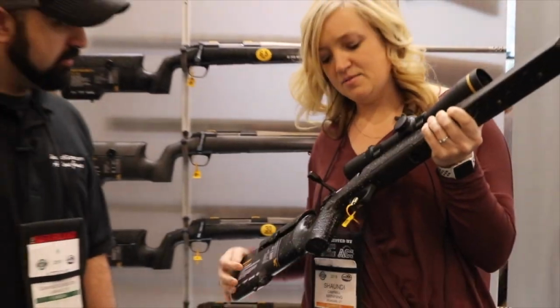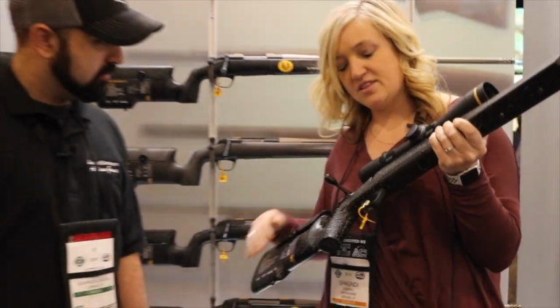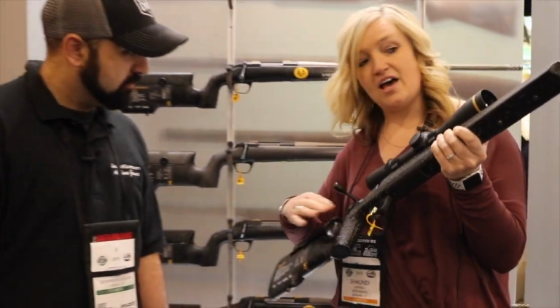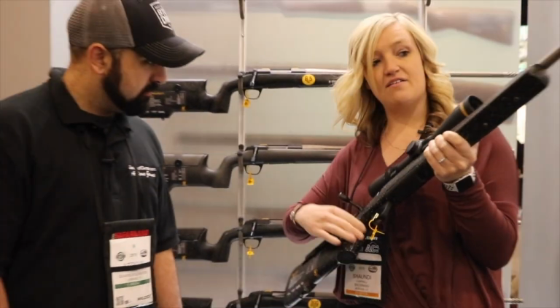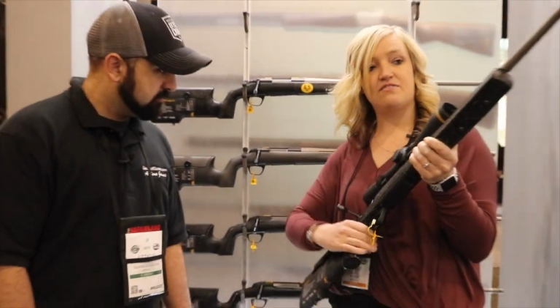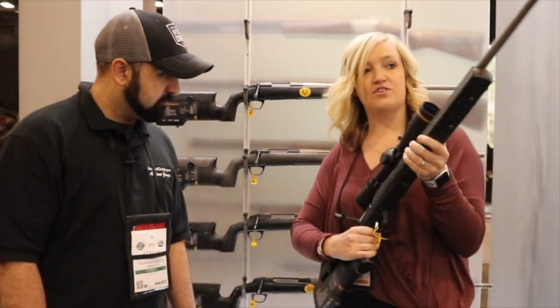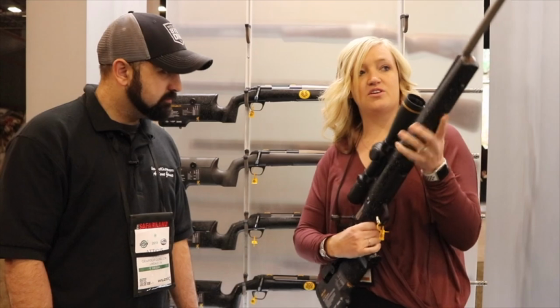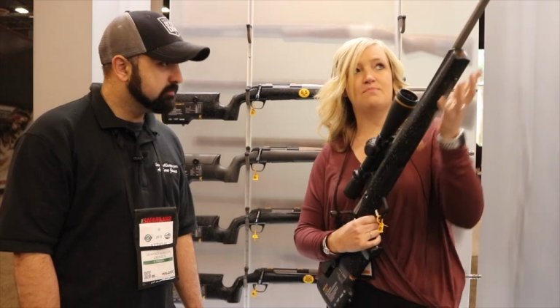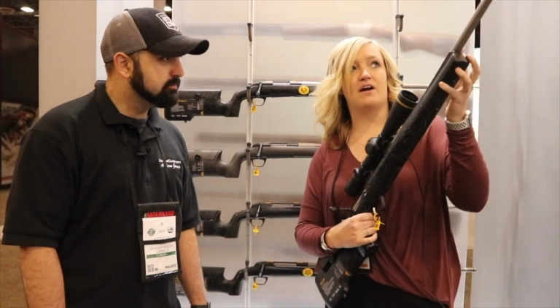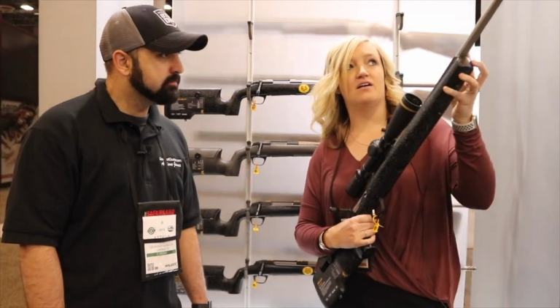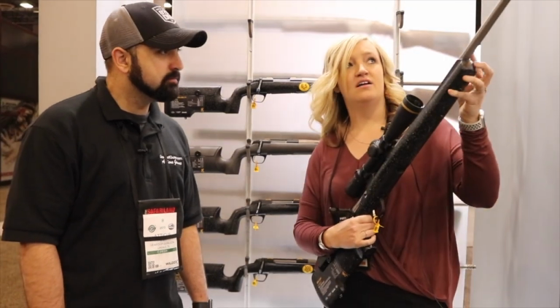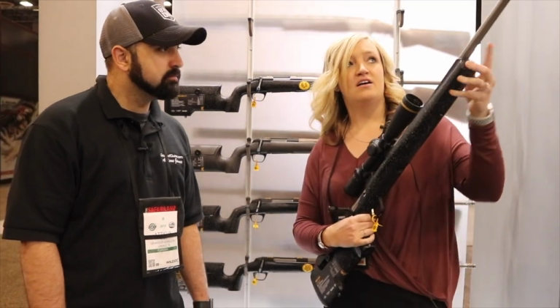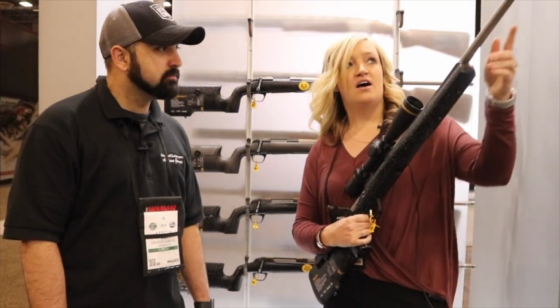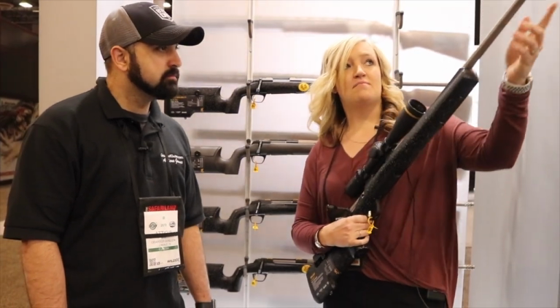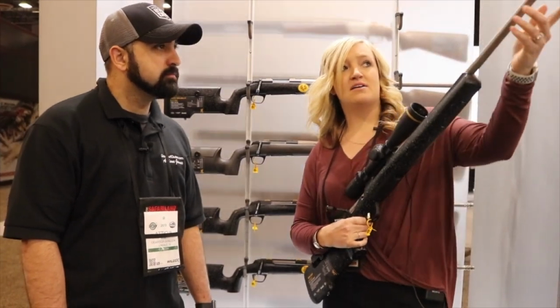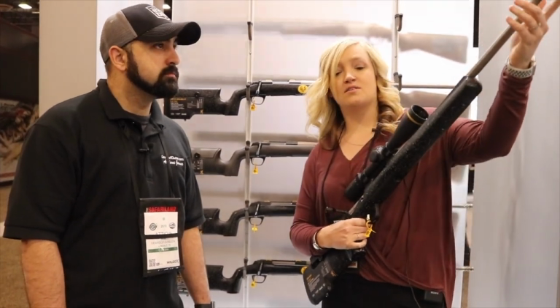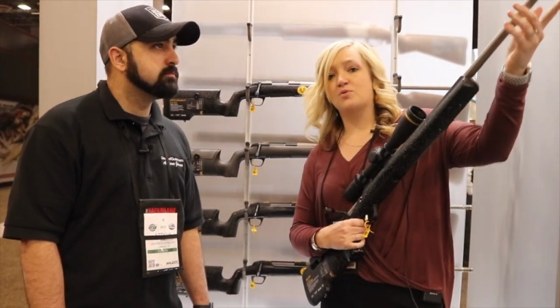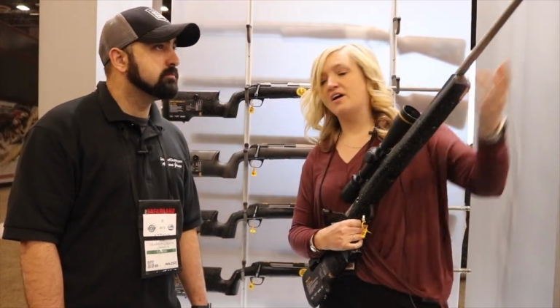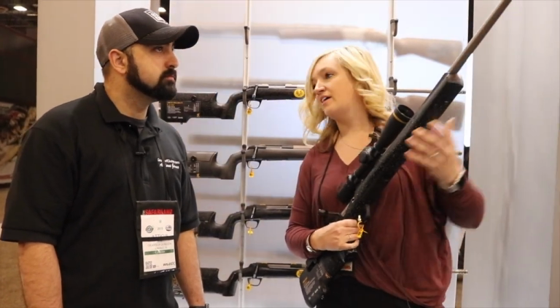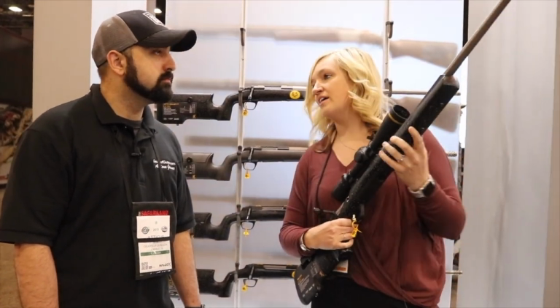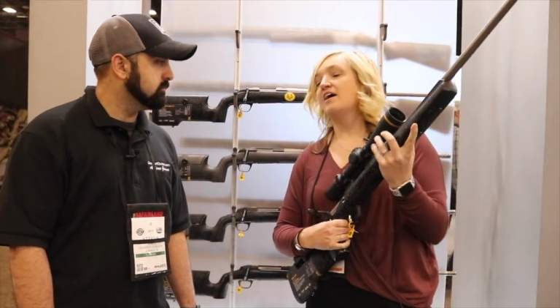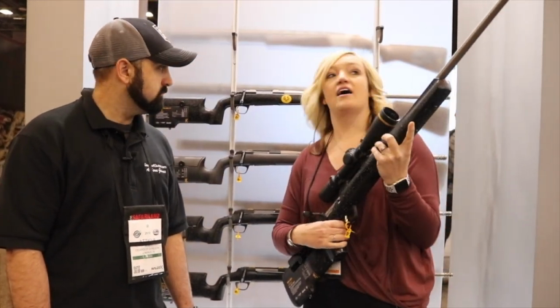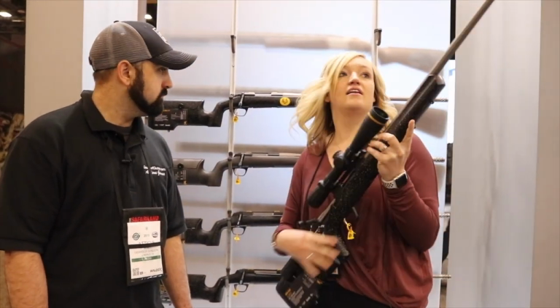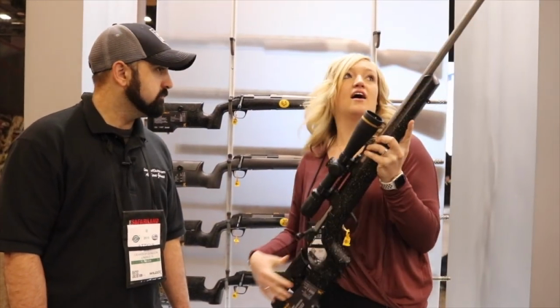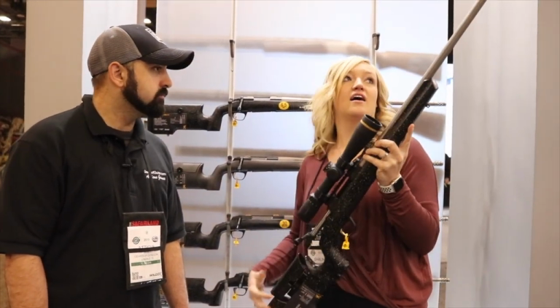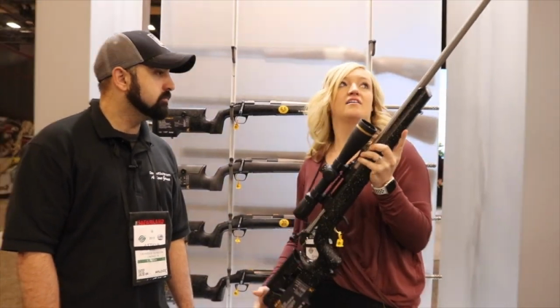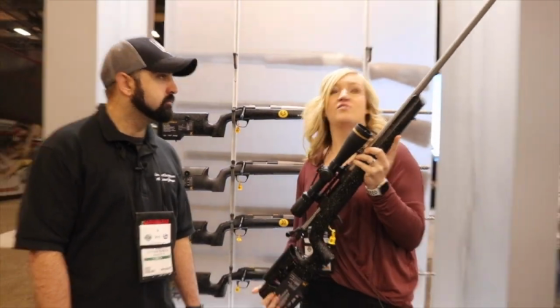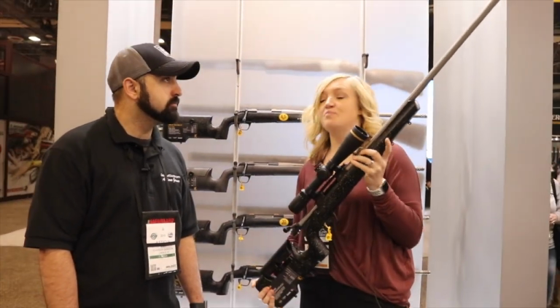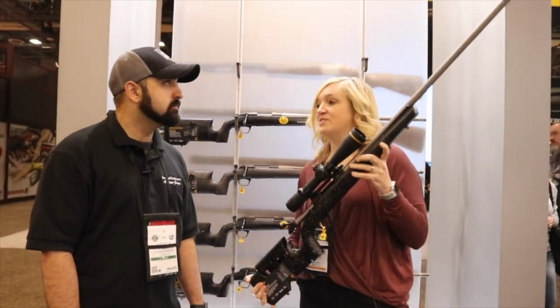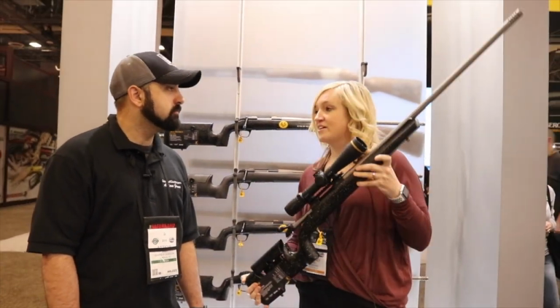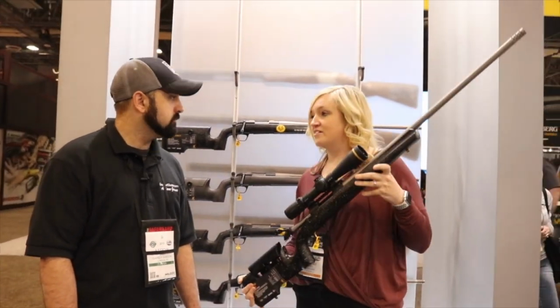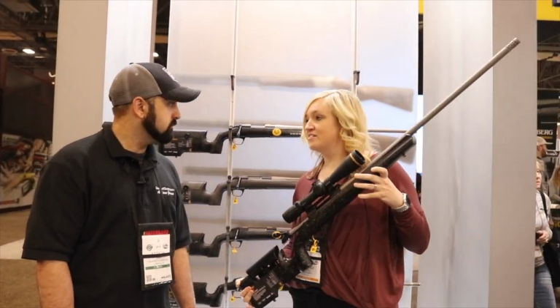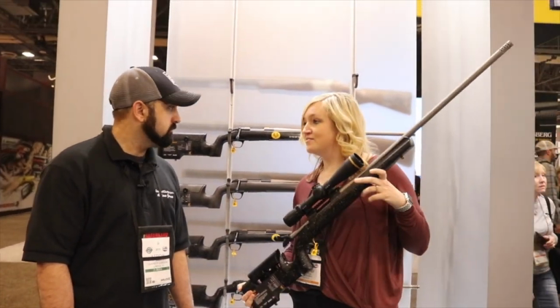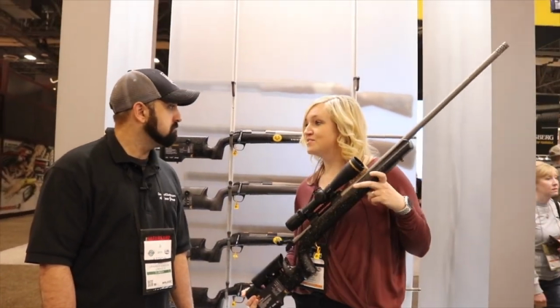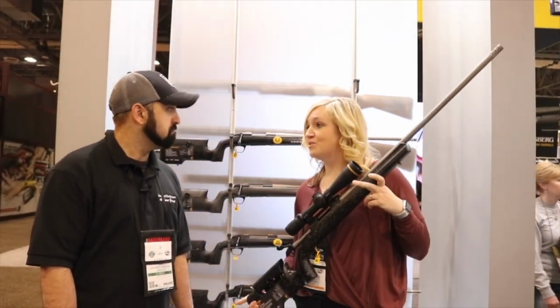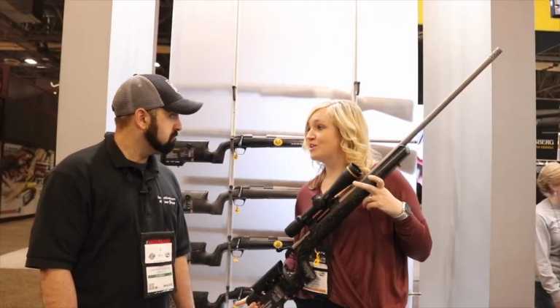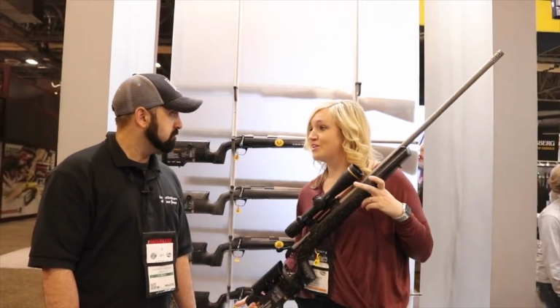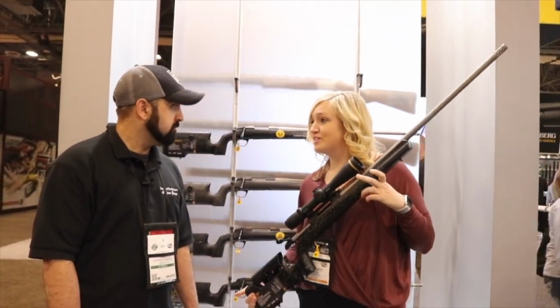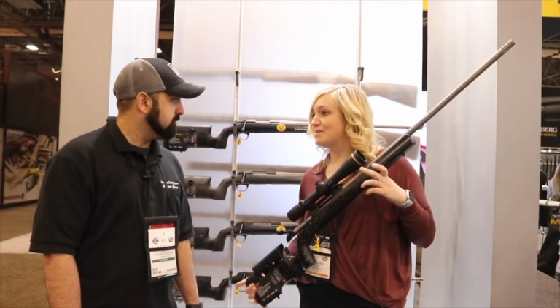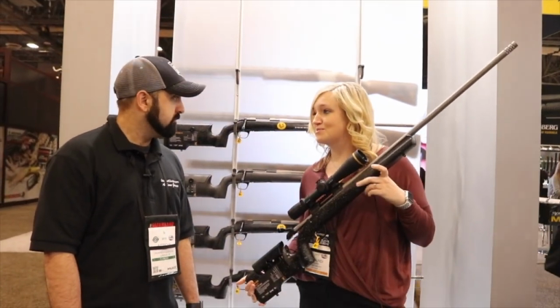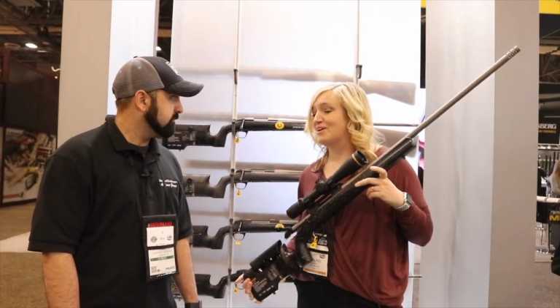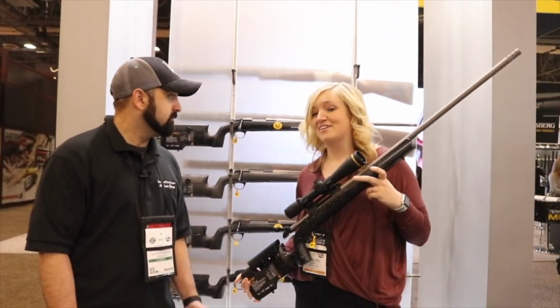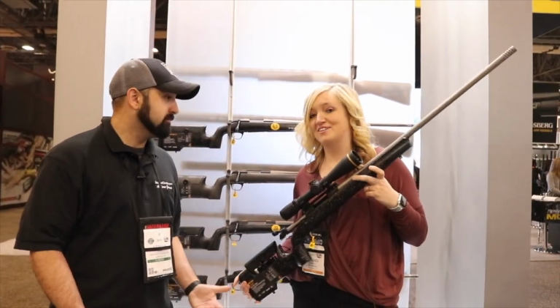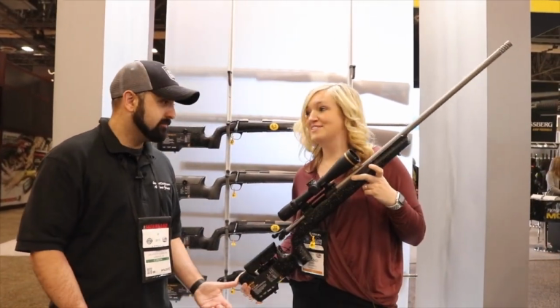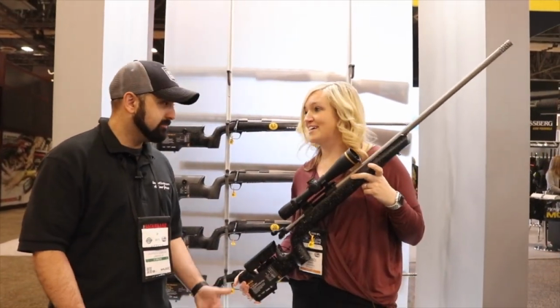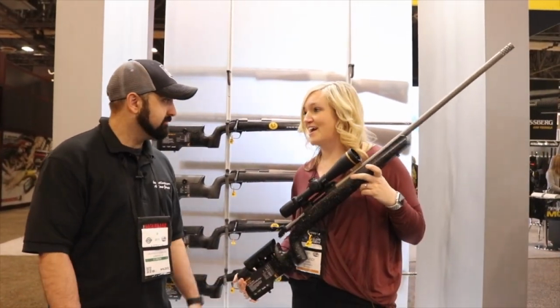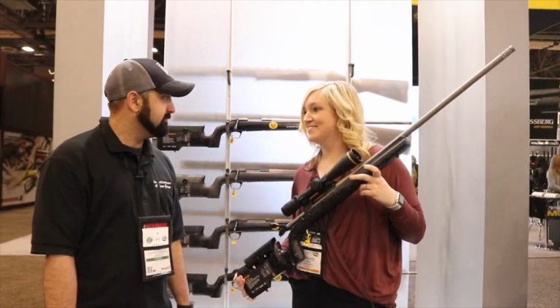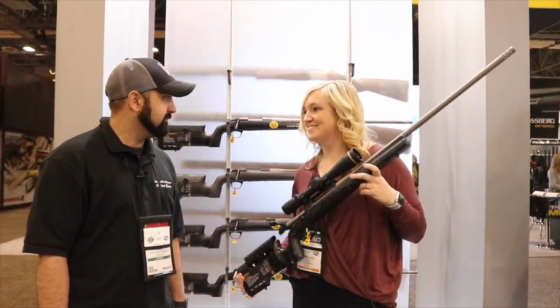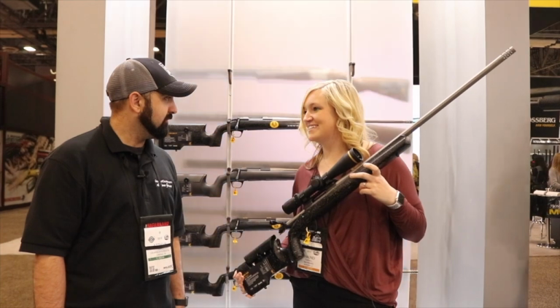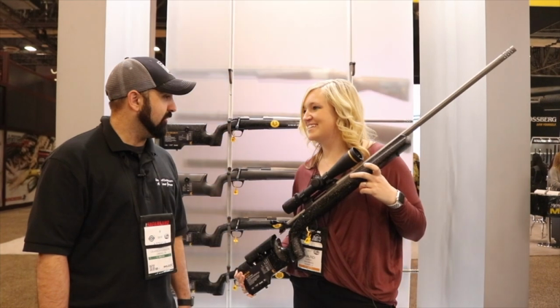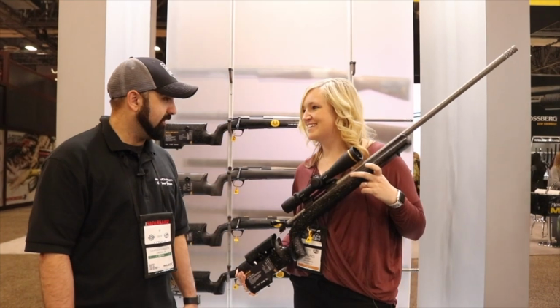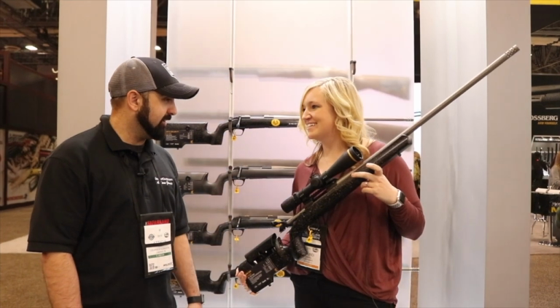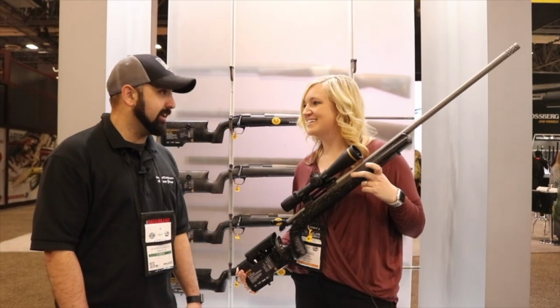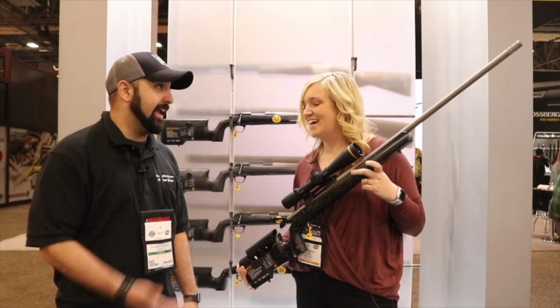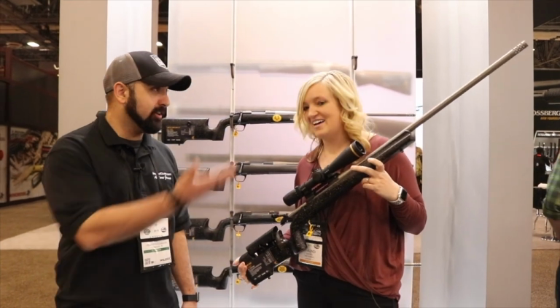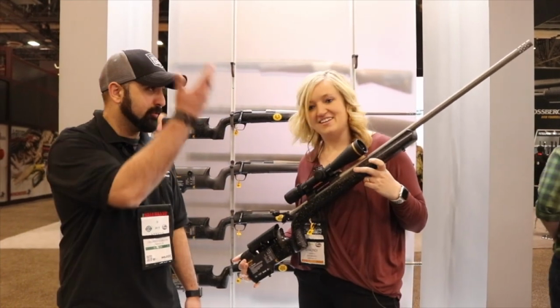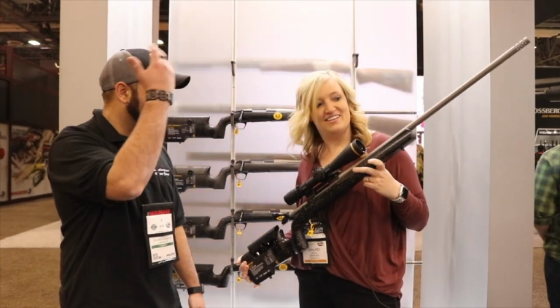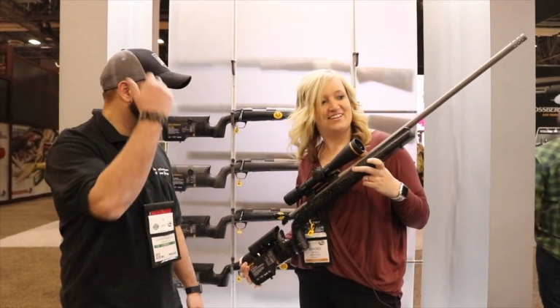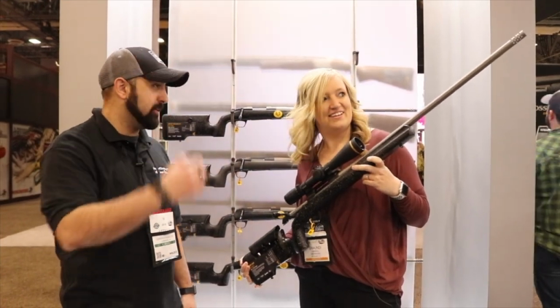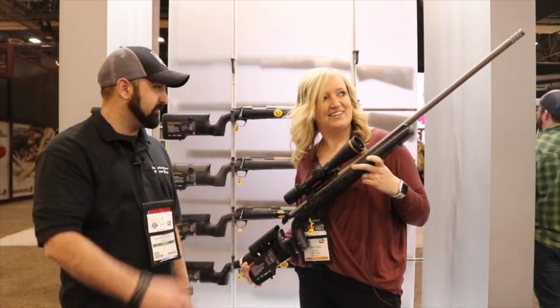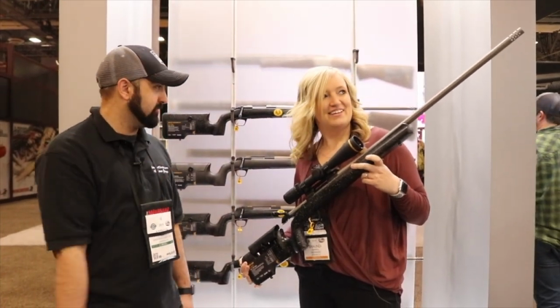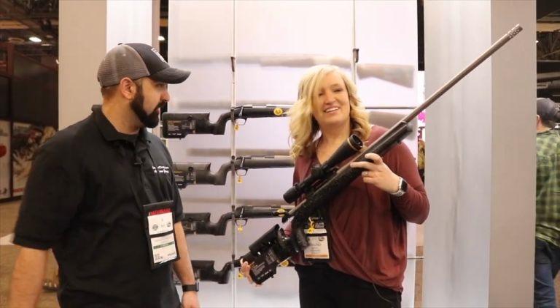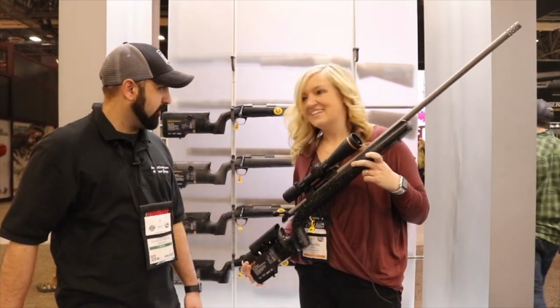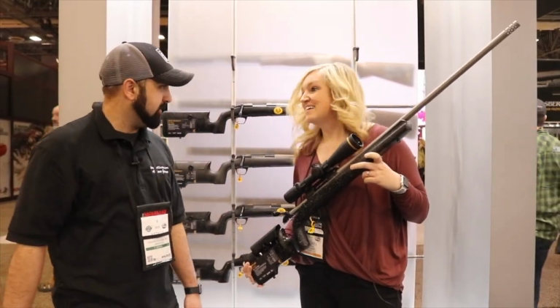It comes with a heavy fluted barrel, muzzle brake, and thread protector. So when you don't need your muzzle brake, you can take it off. And you can run suppressors on it as well.